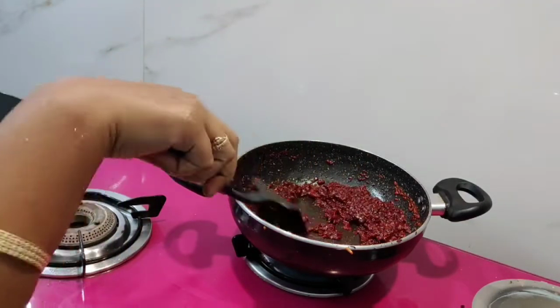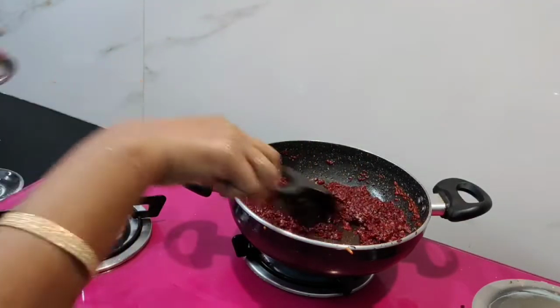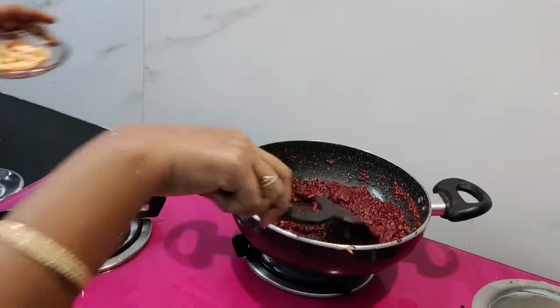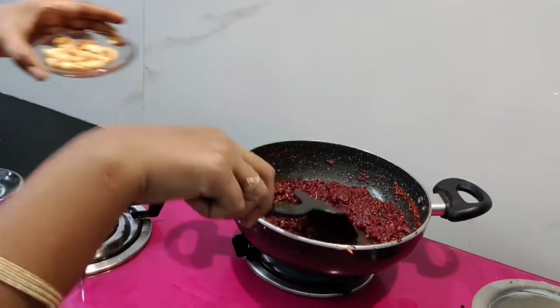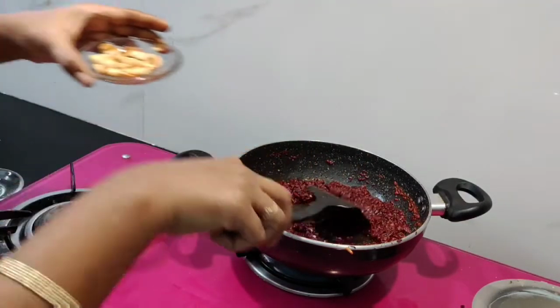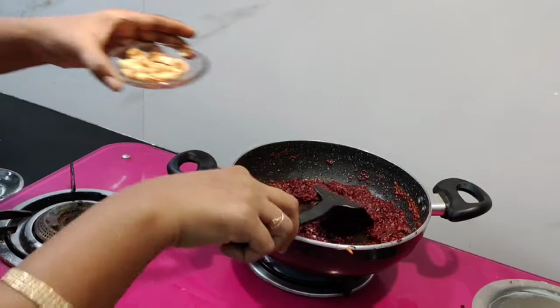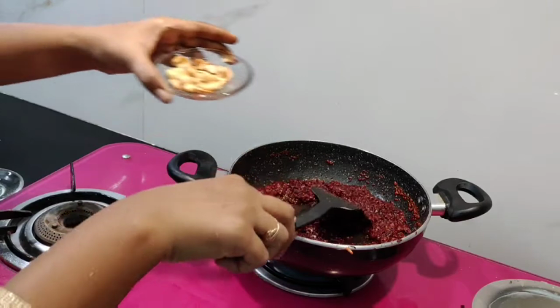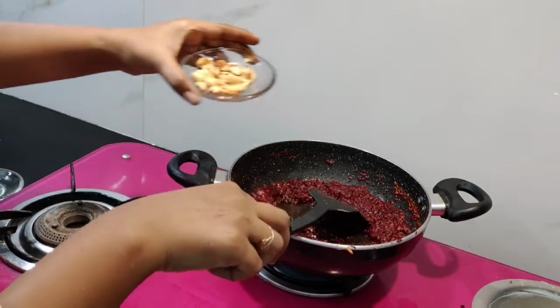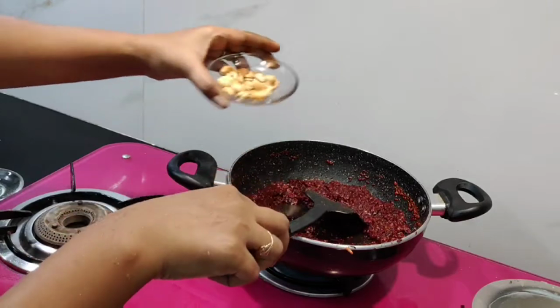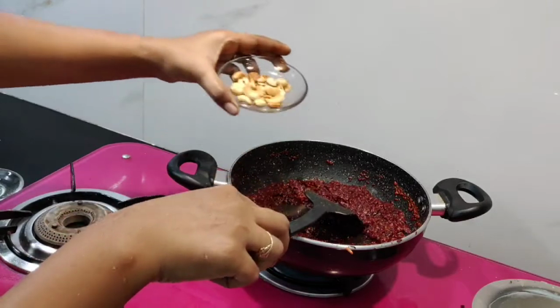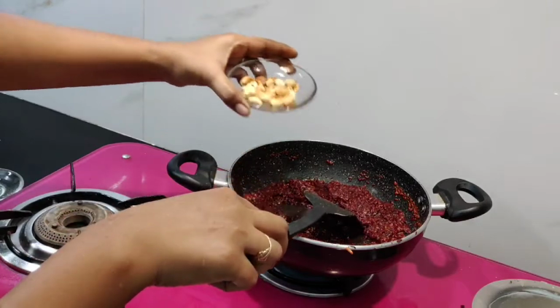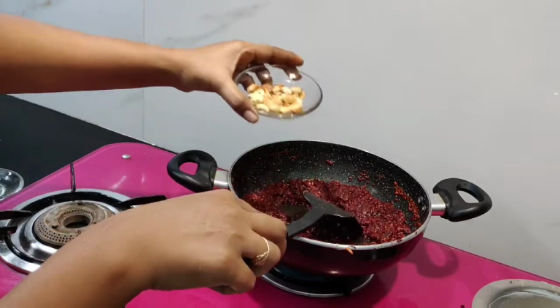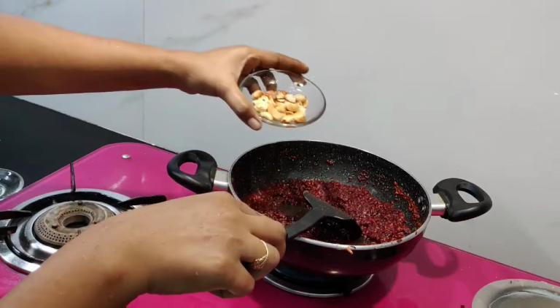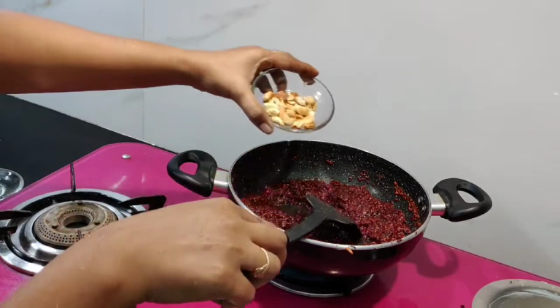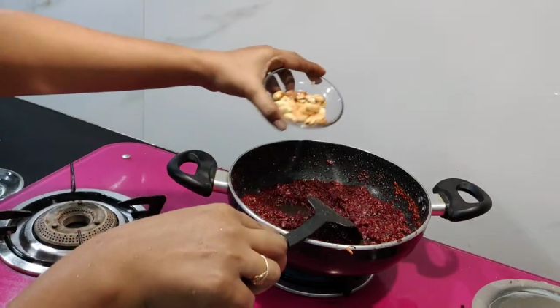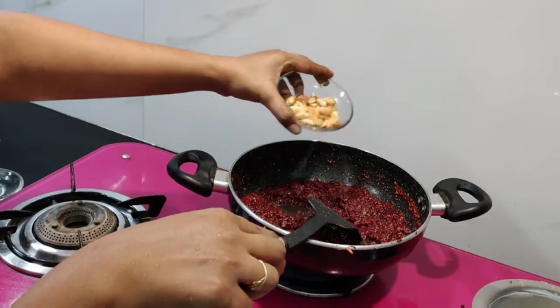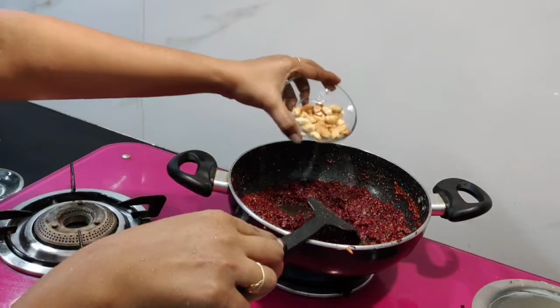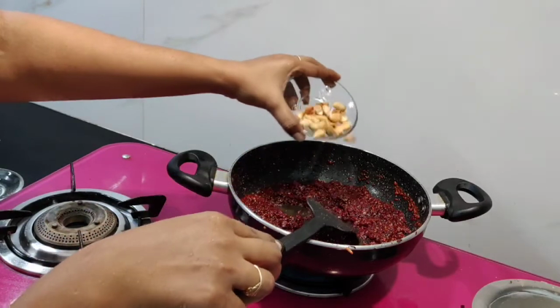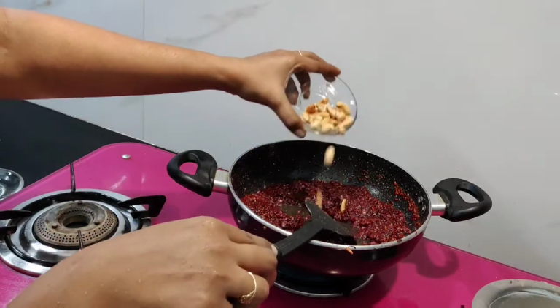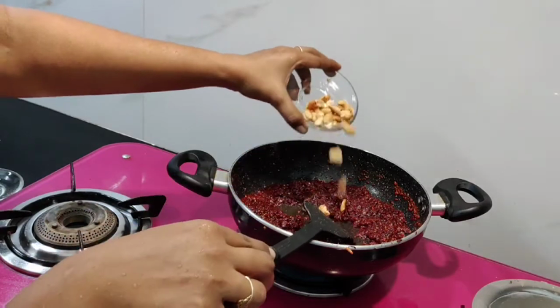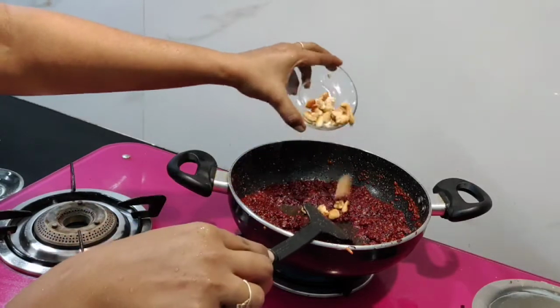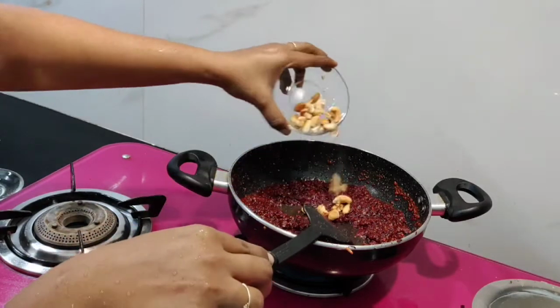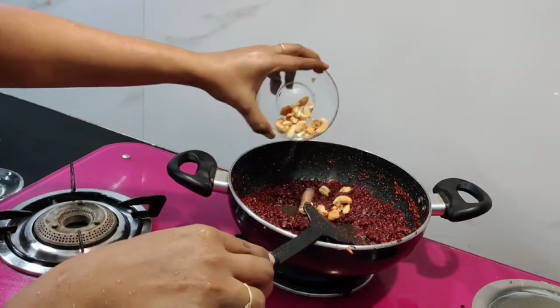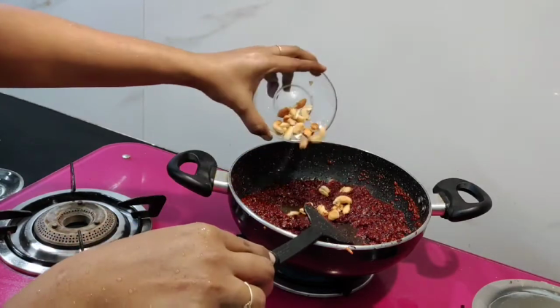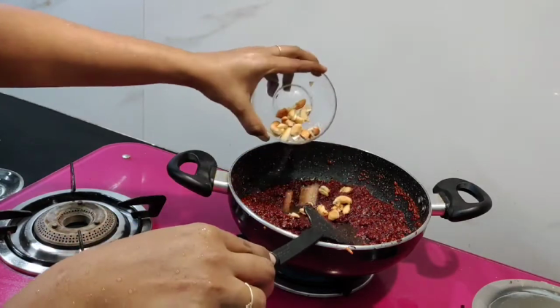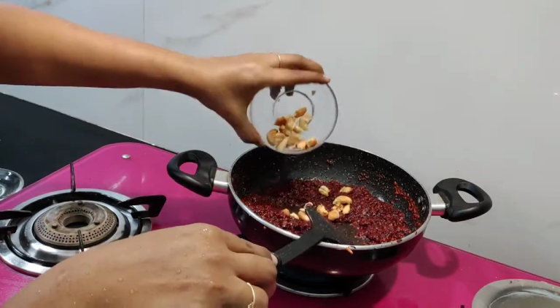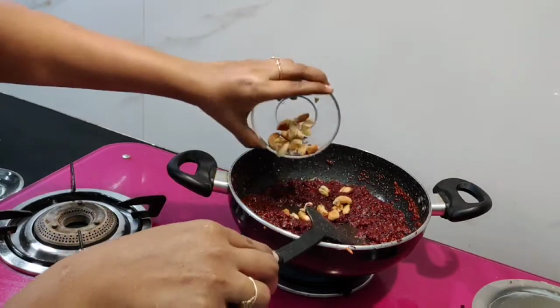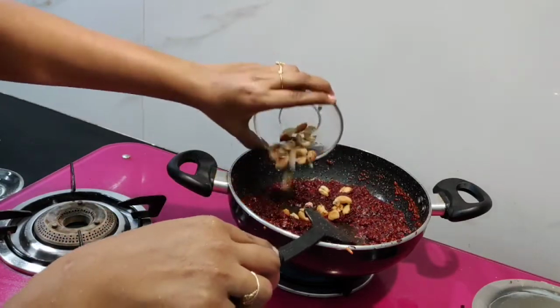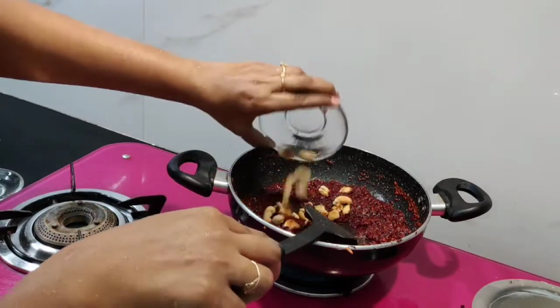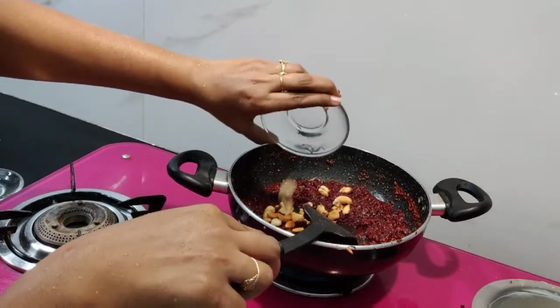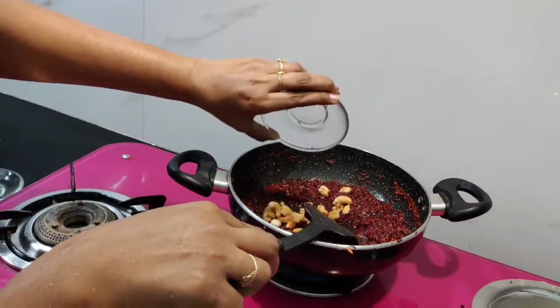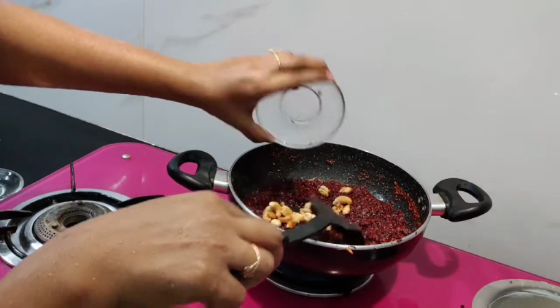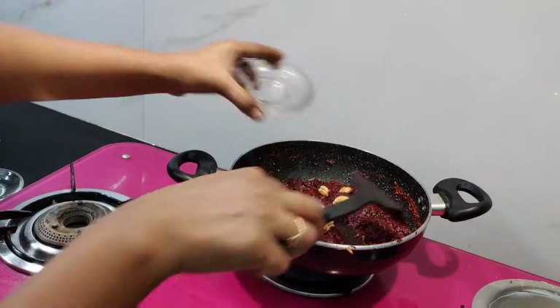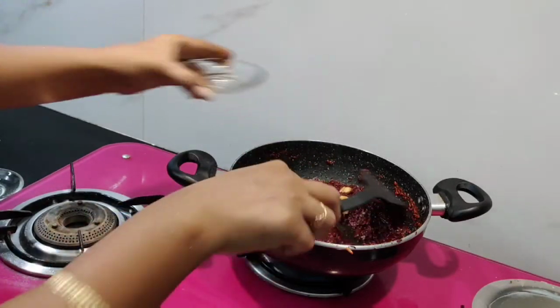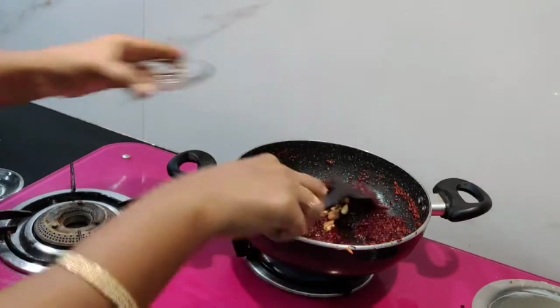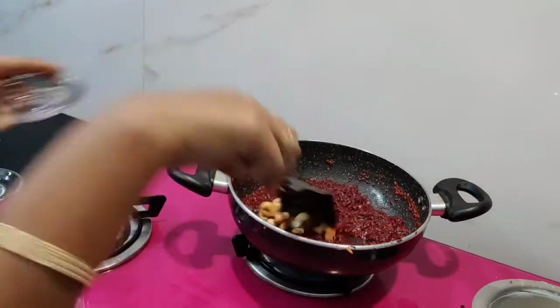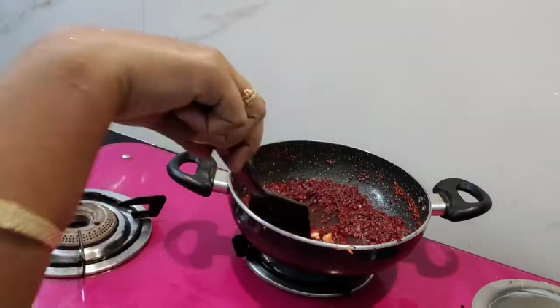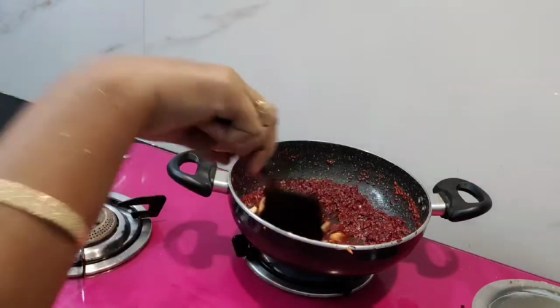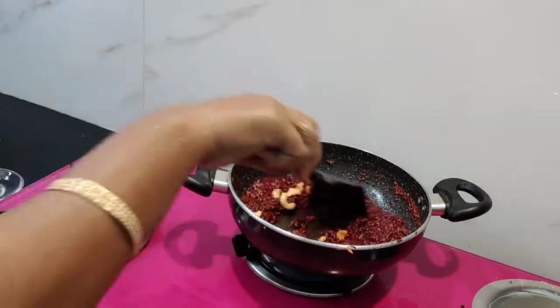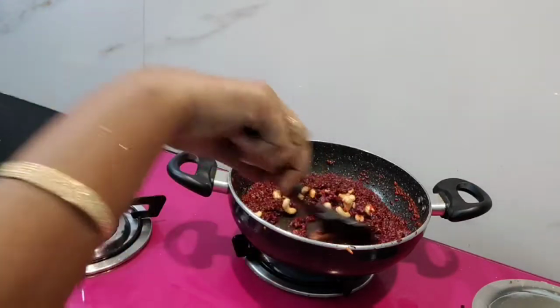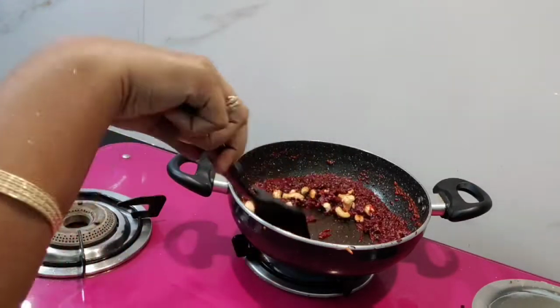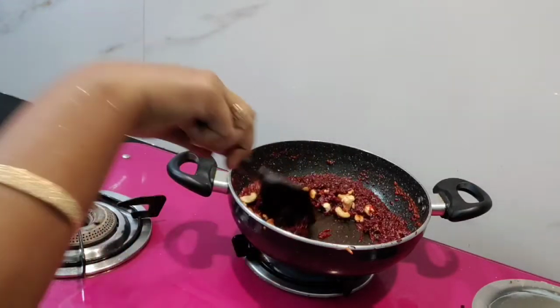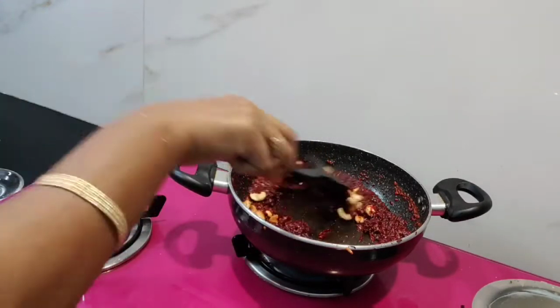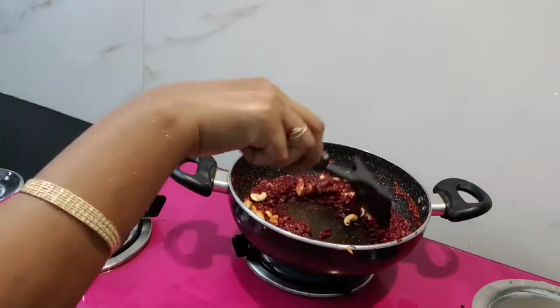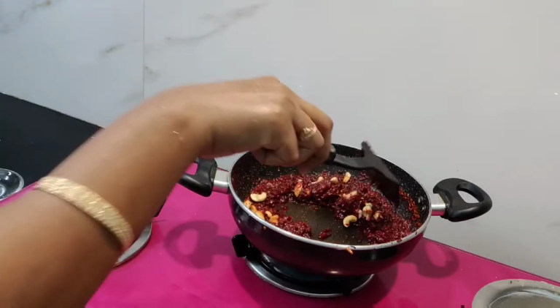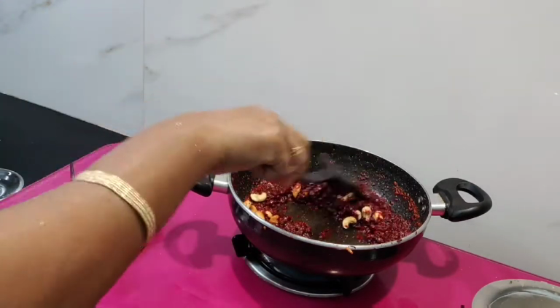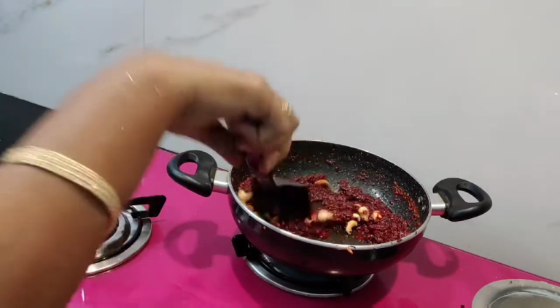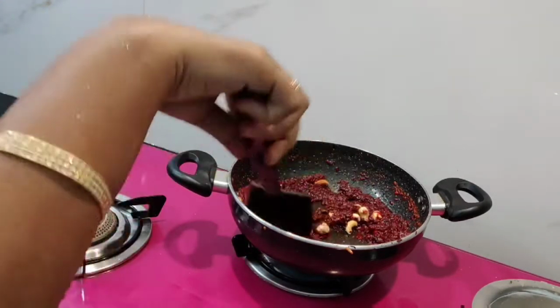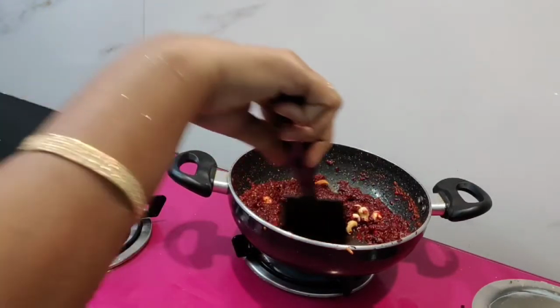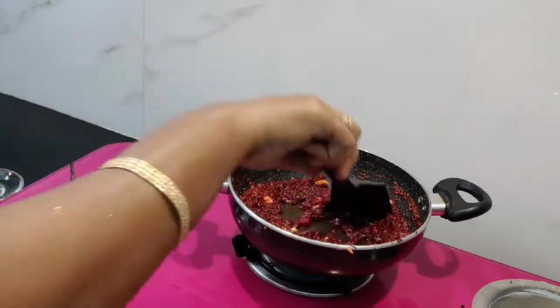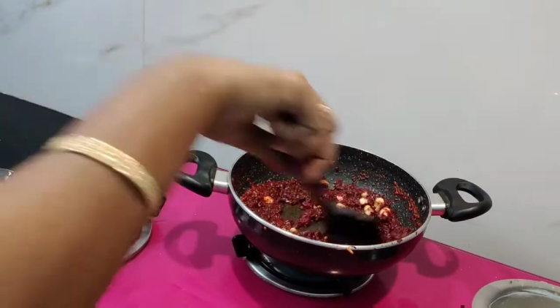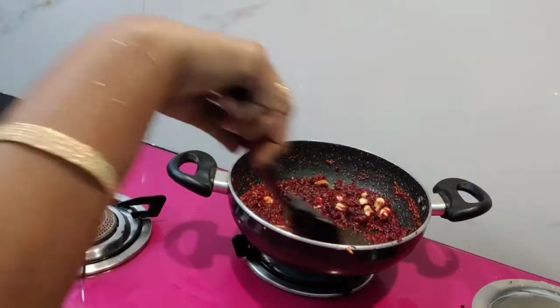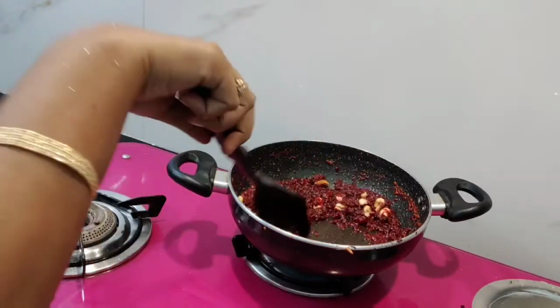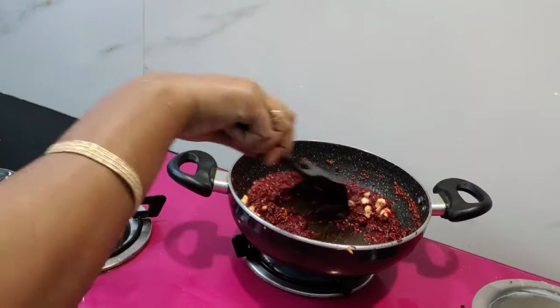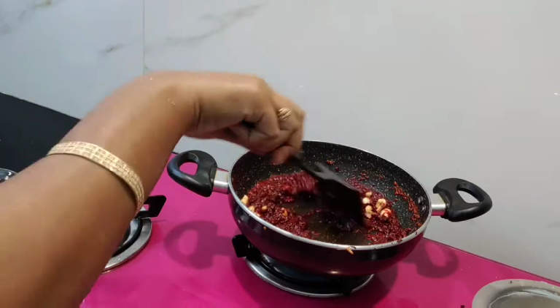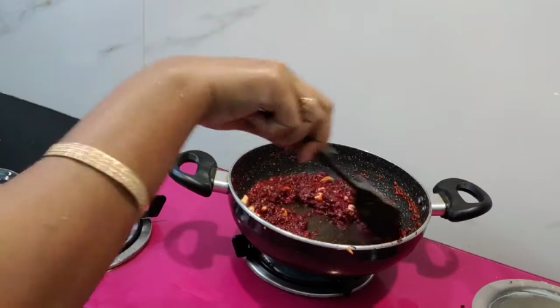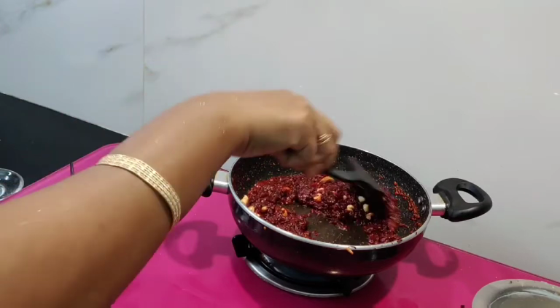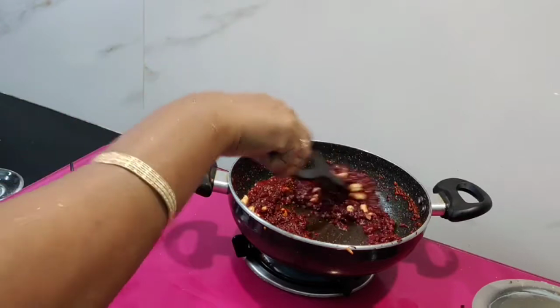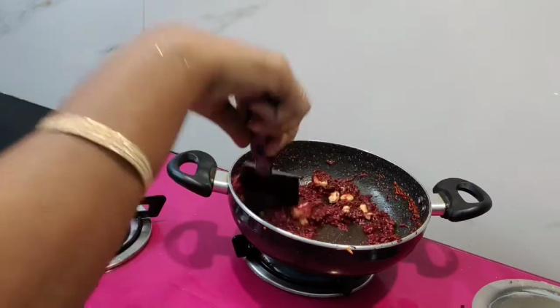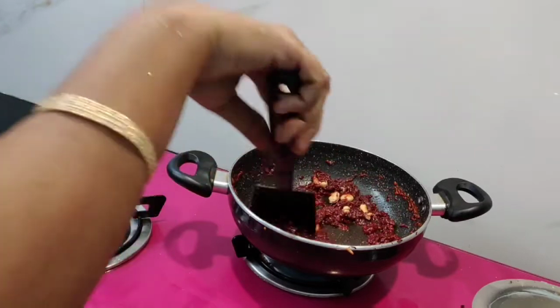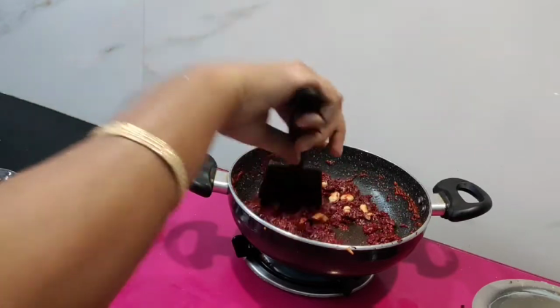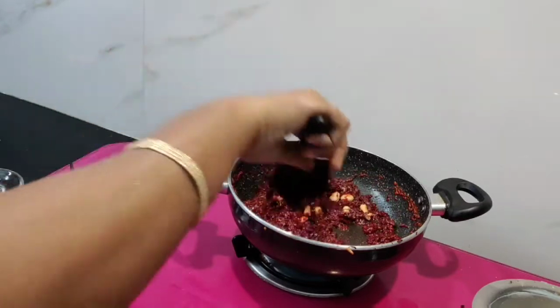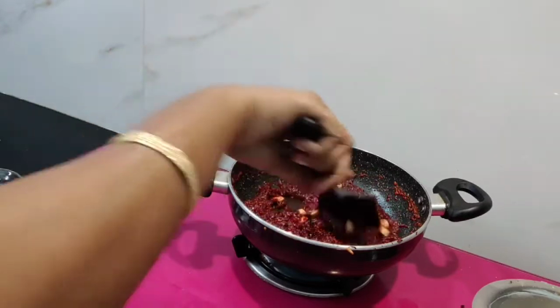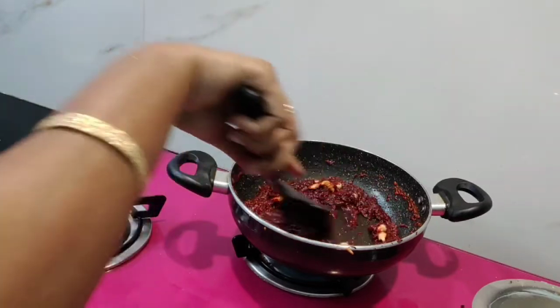I am going to put the sauce in and mix it in the sauce.